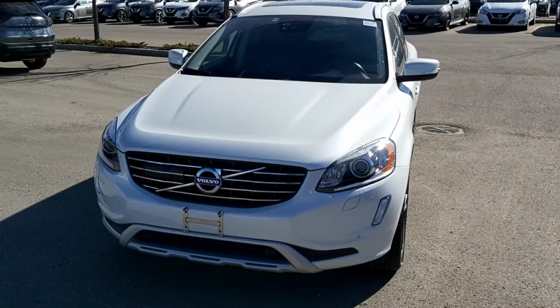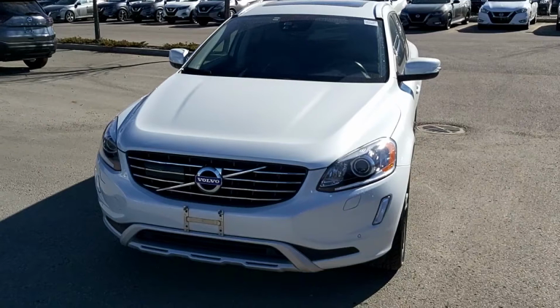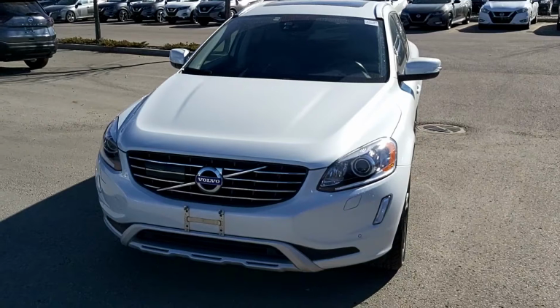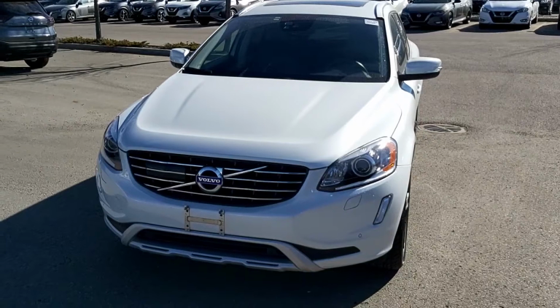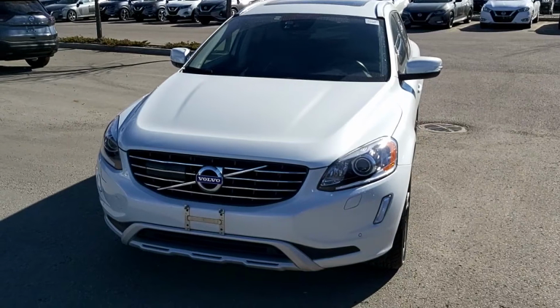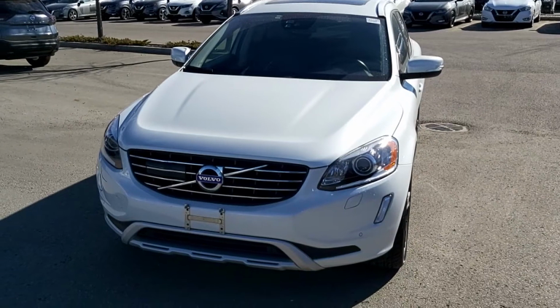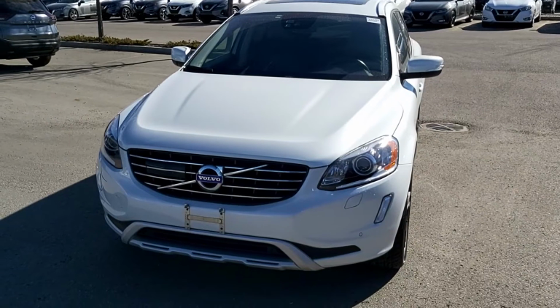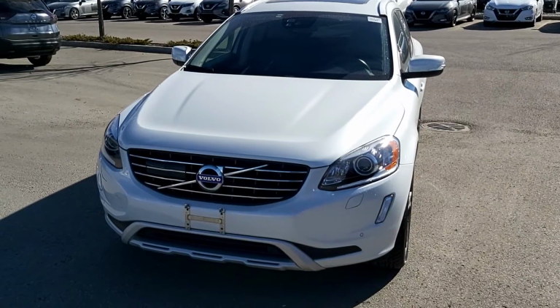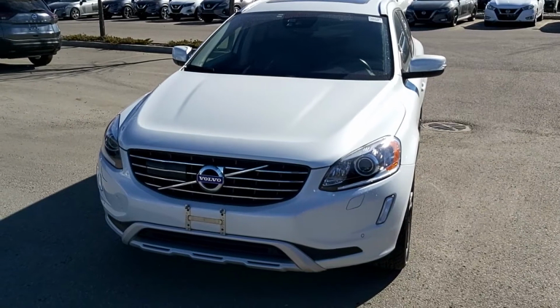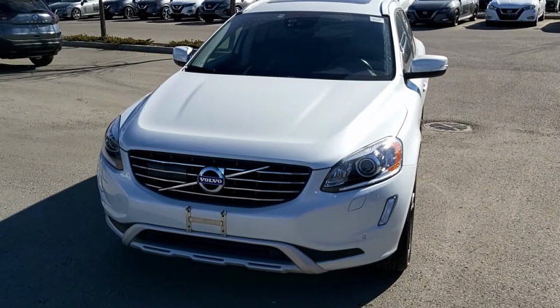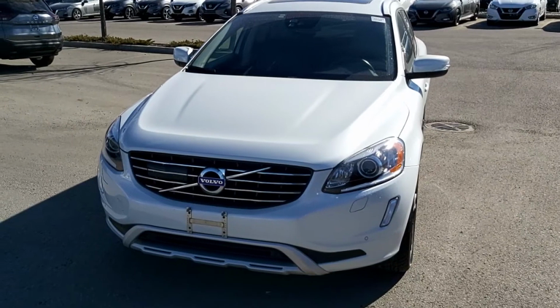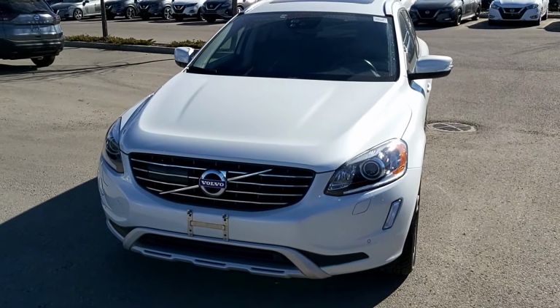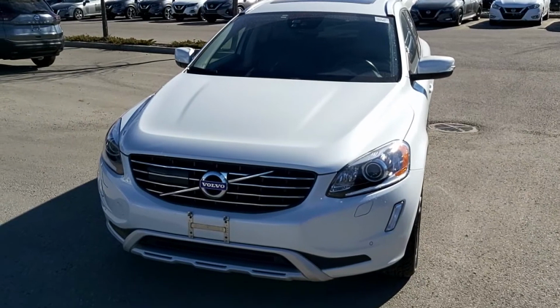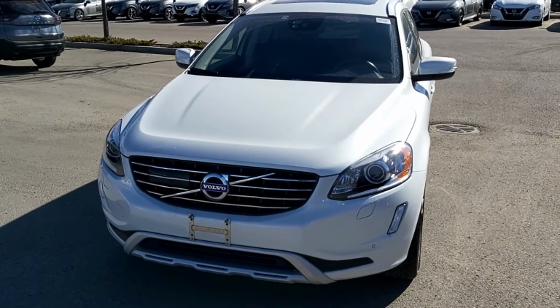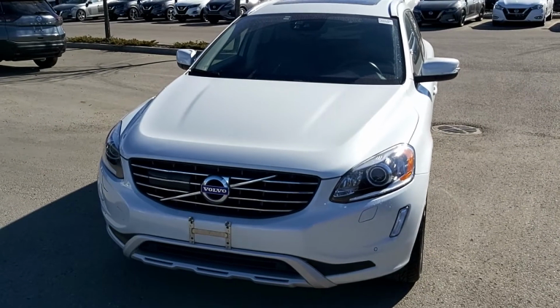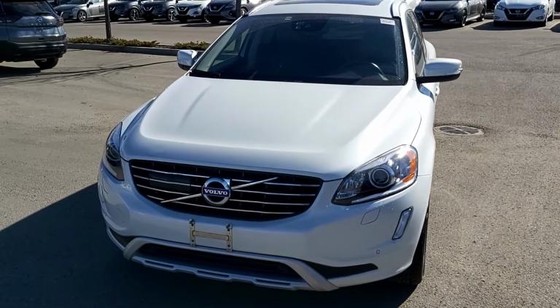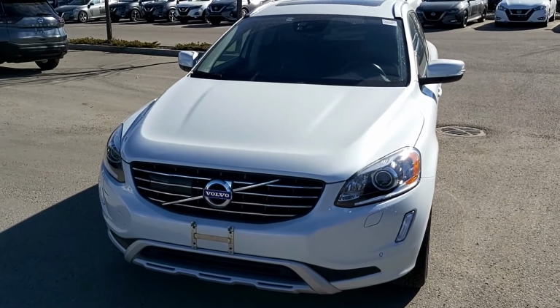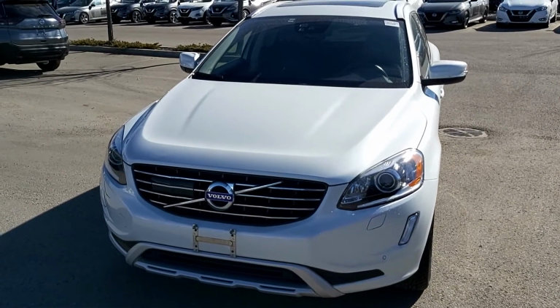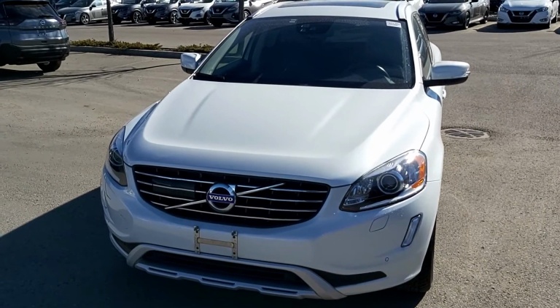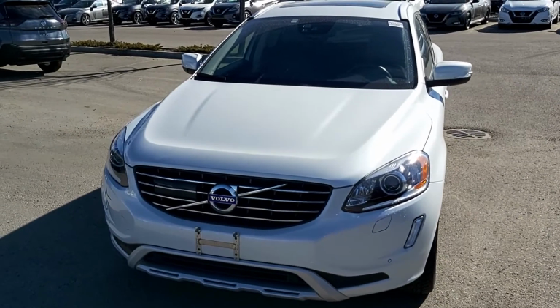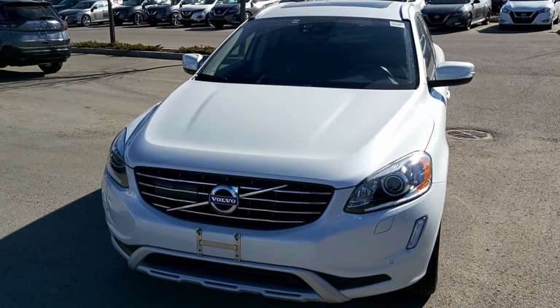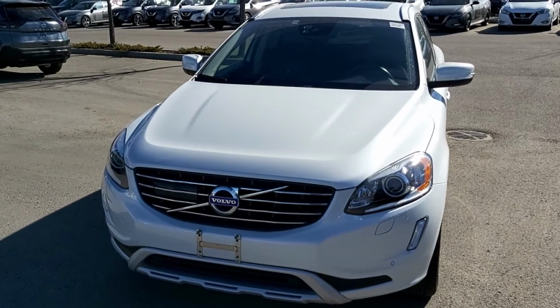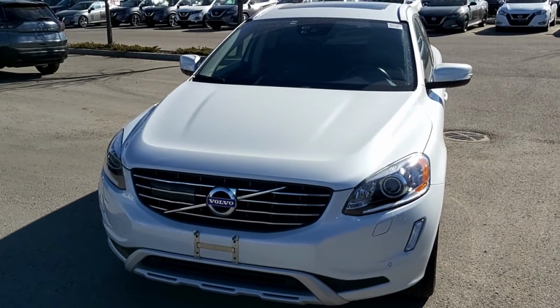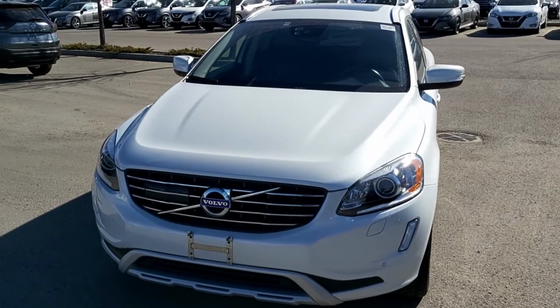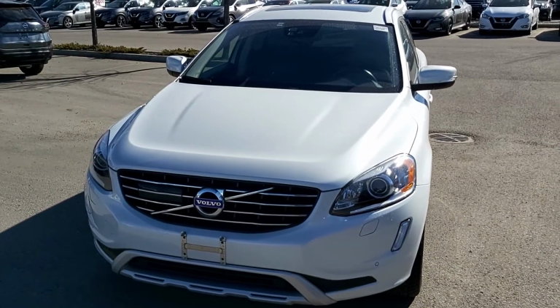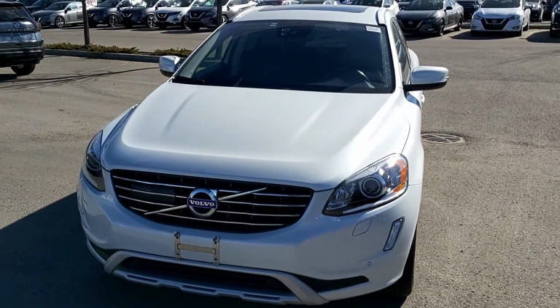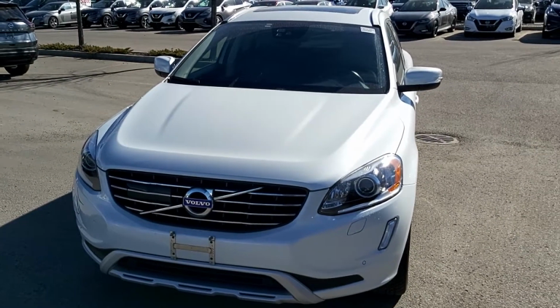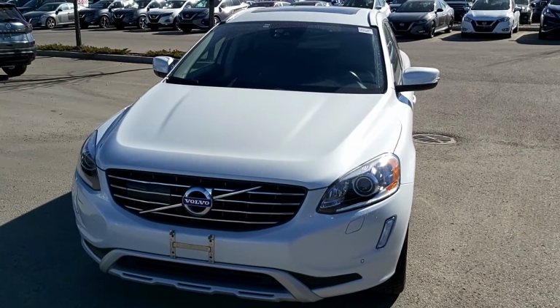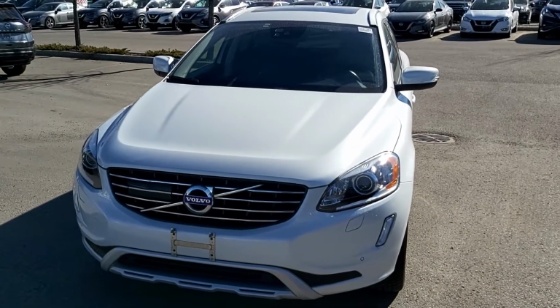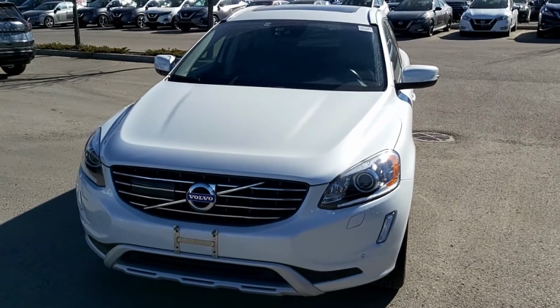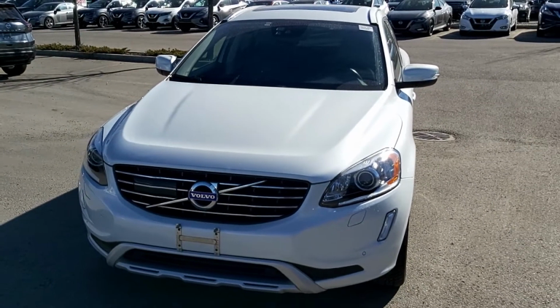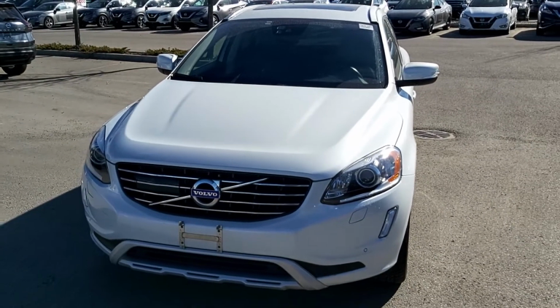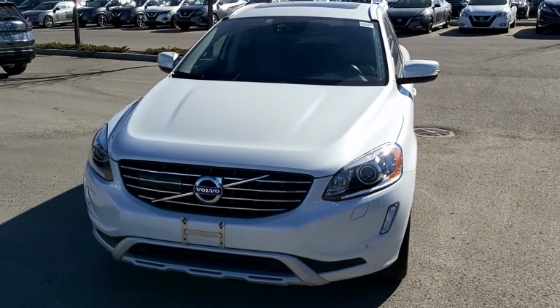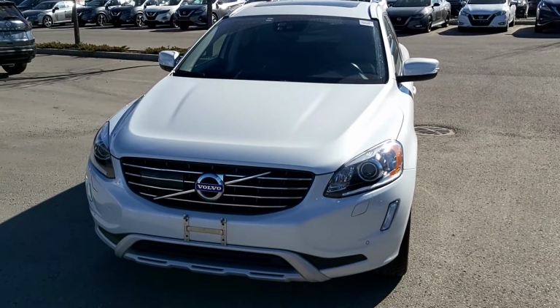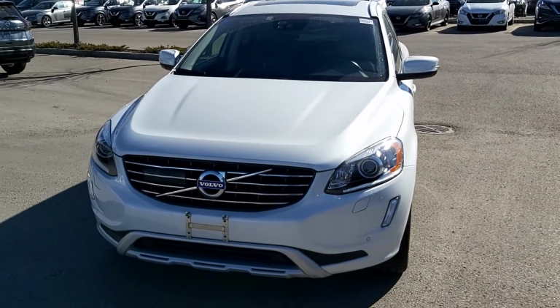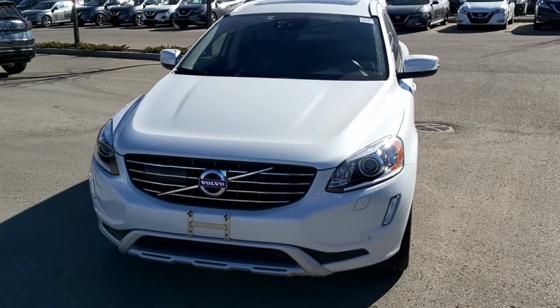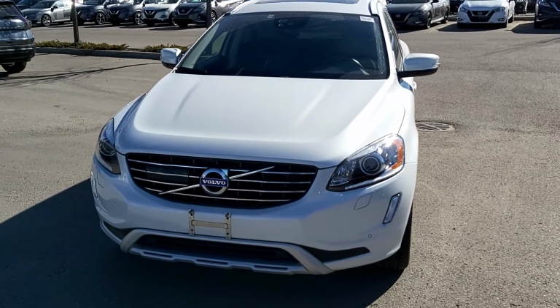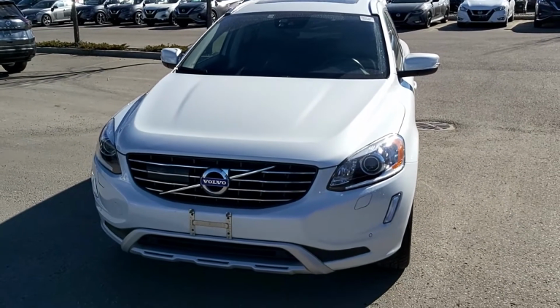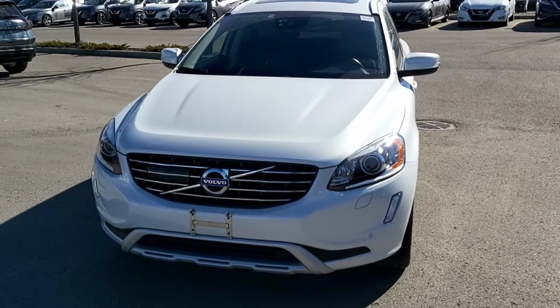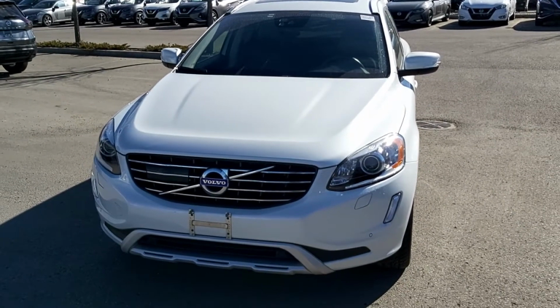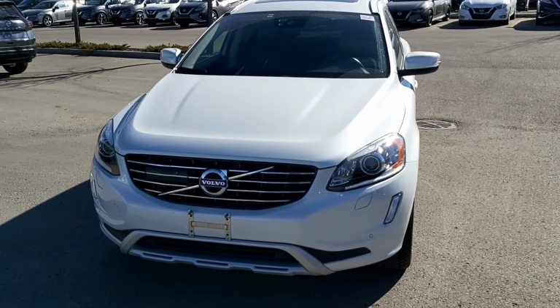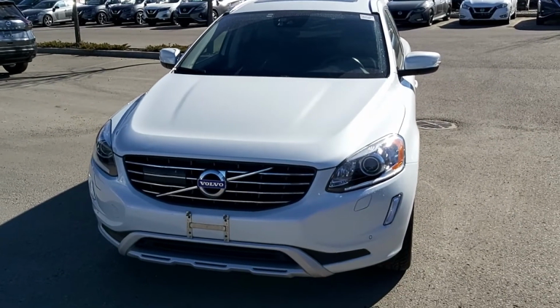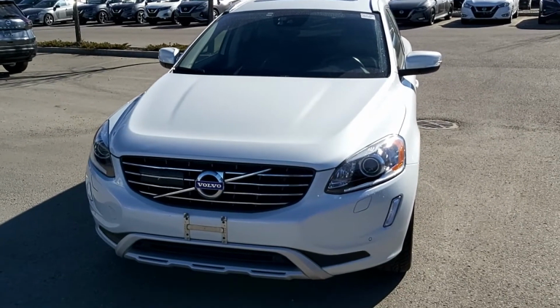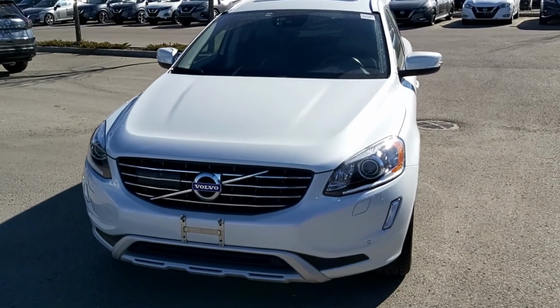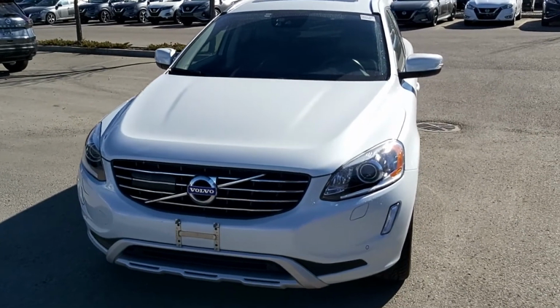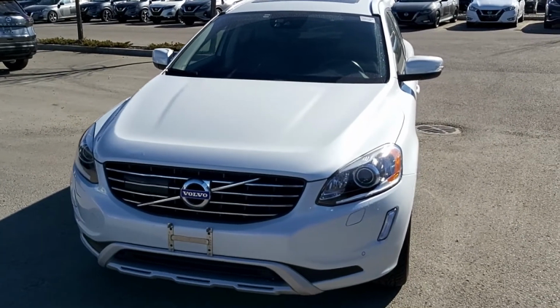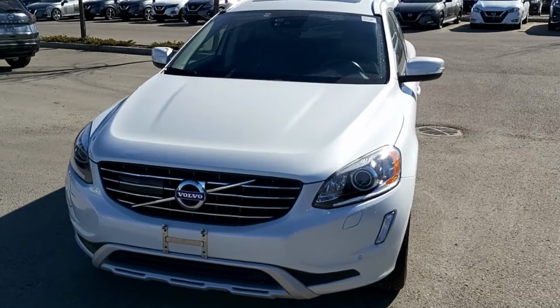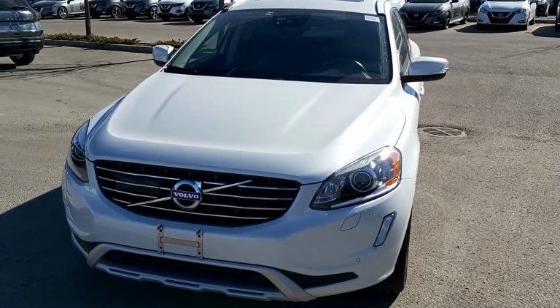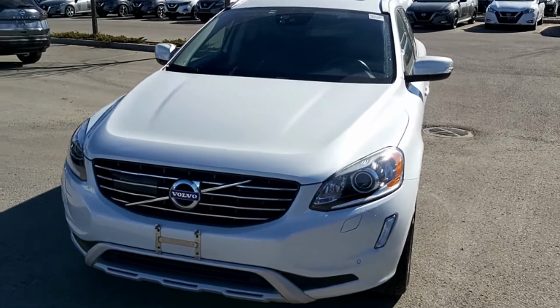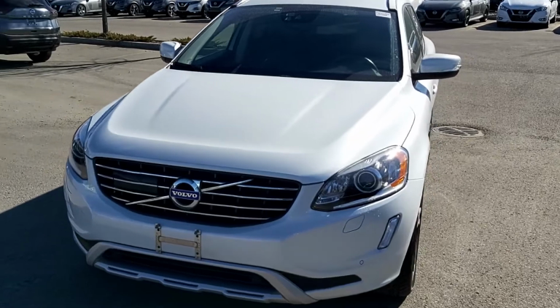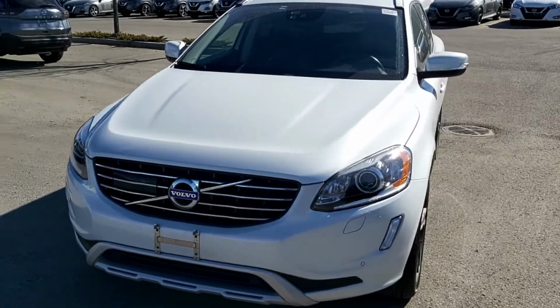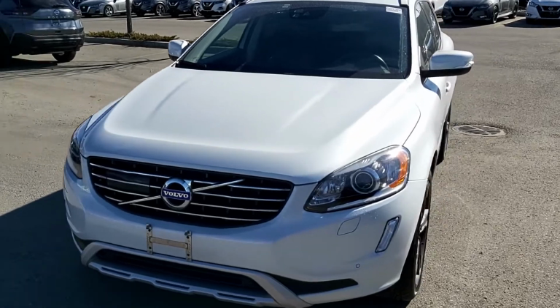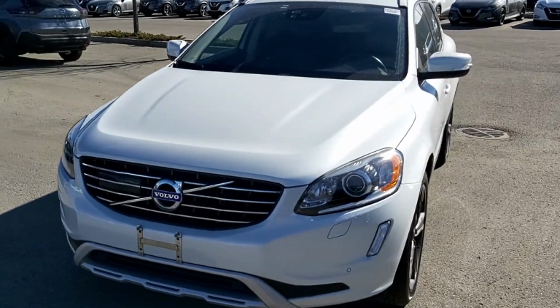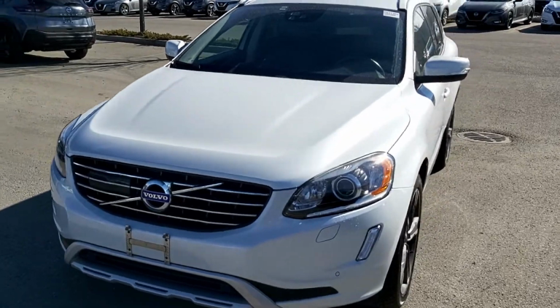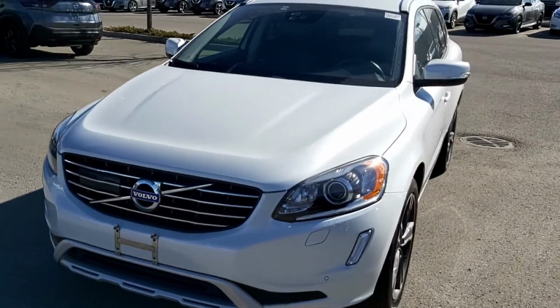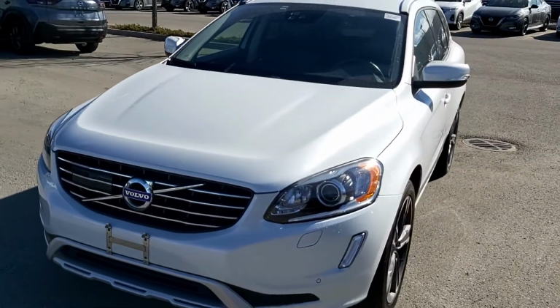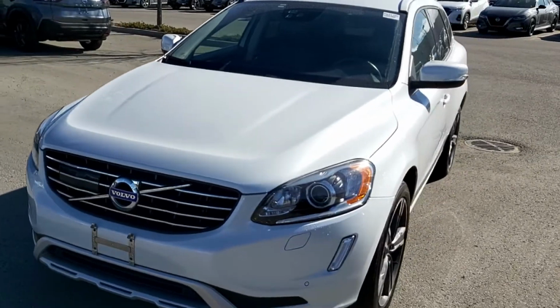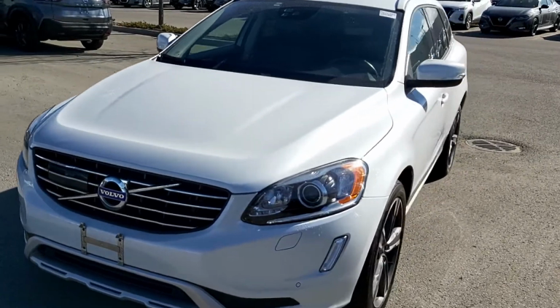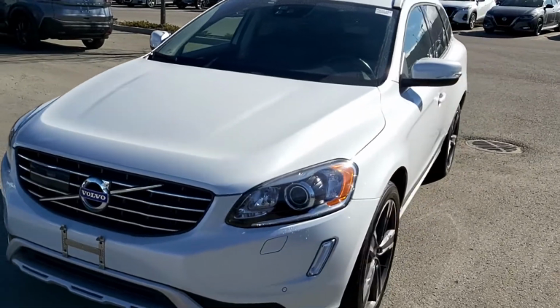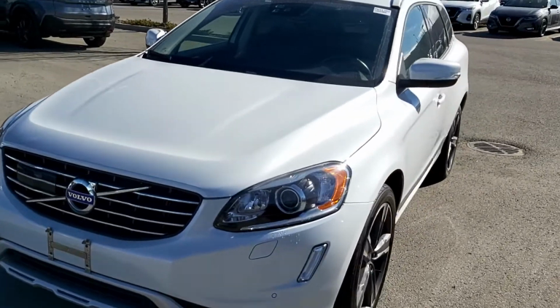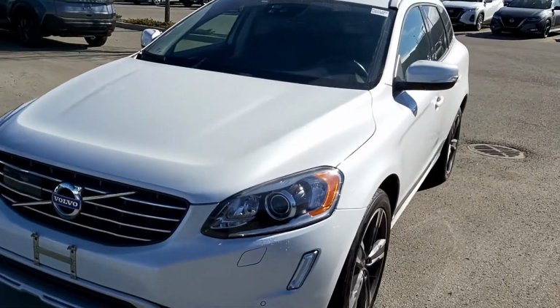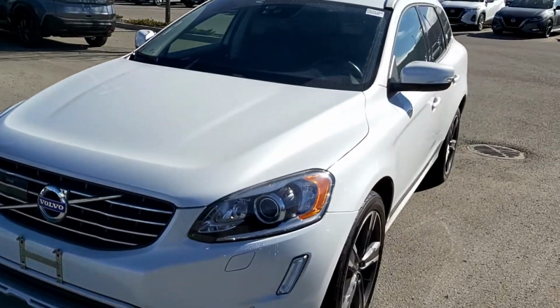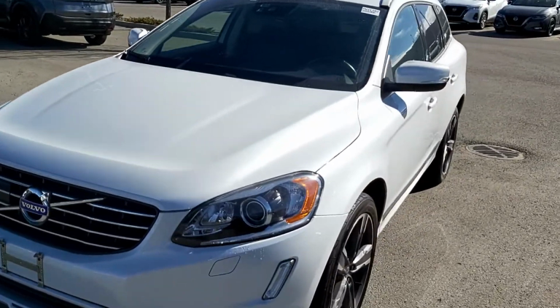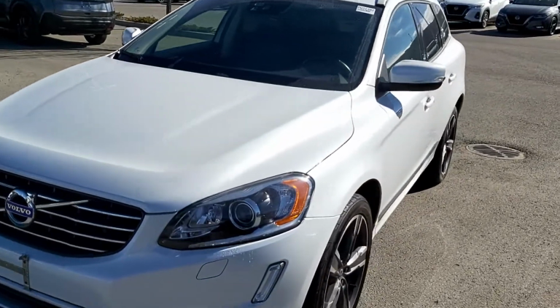Hey, good morning, Todd here. Going Nissan North. This is the 2017 Volvo XC60. This is a beautiful little ride.